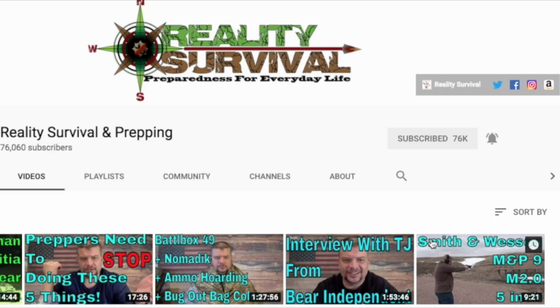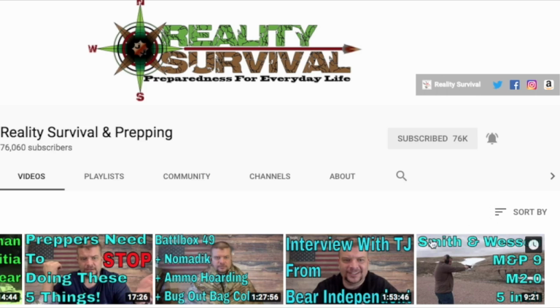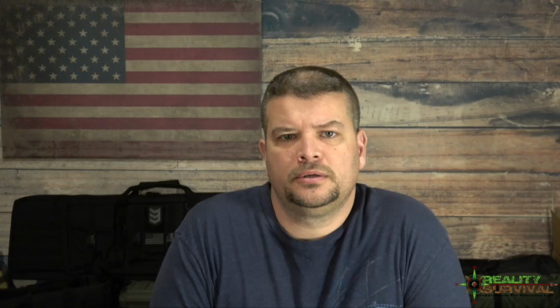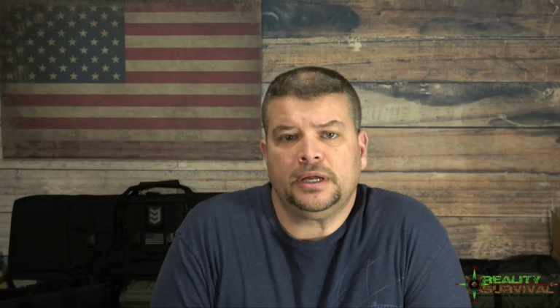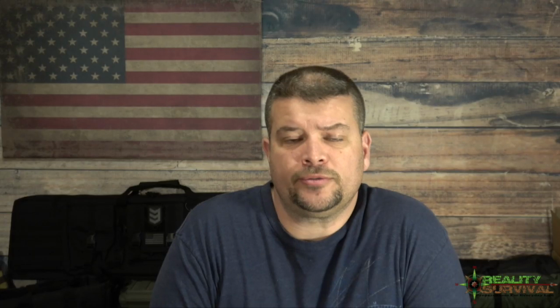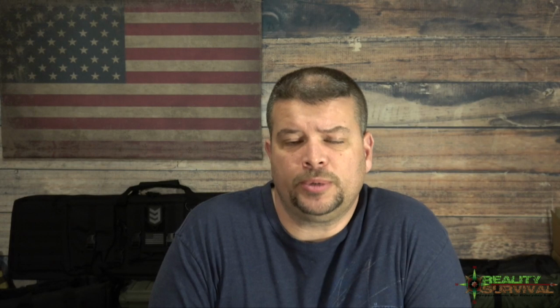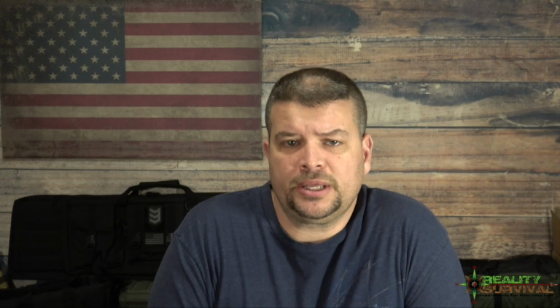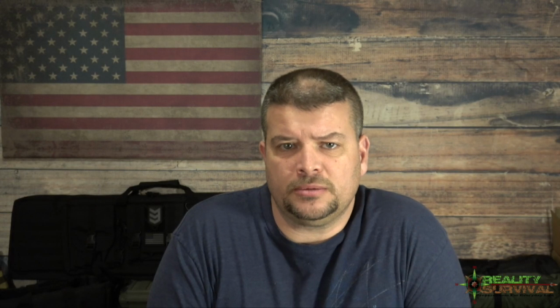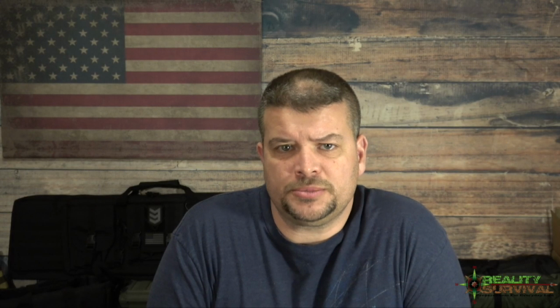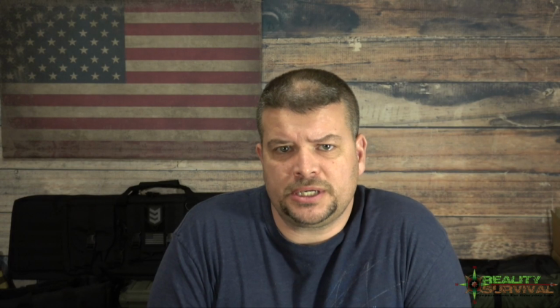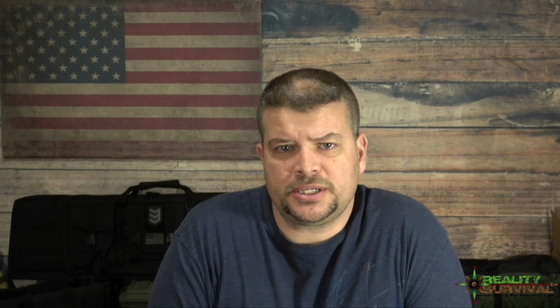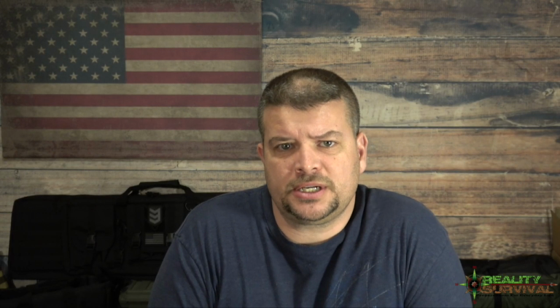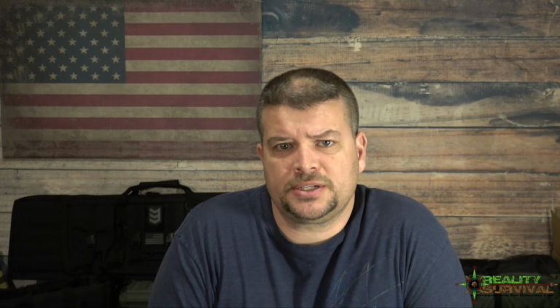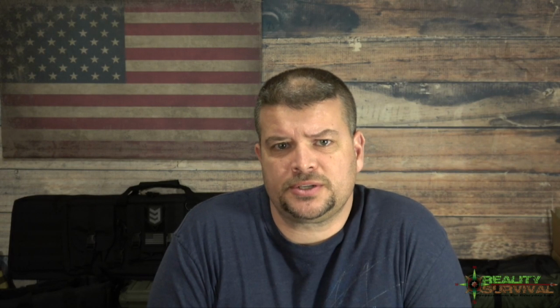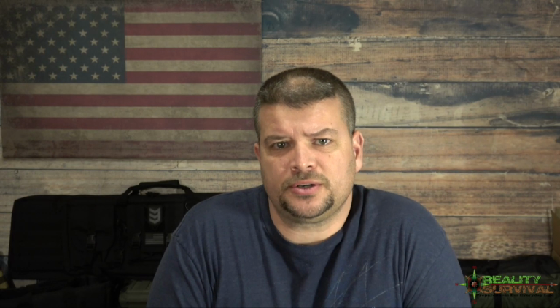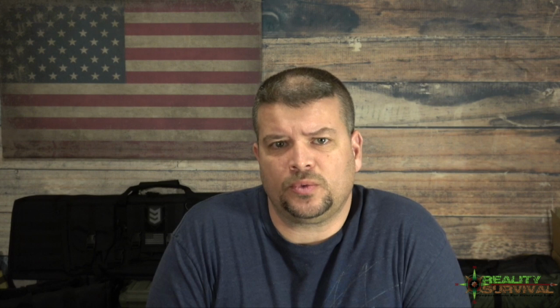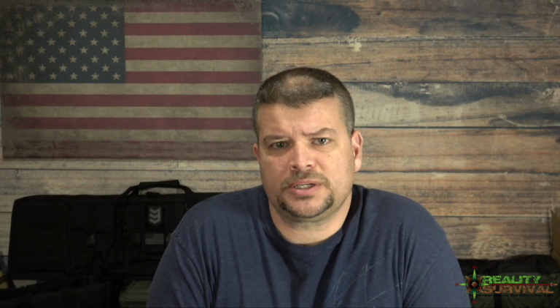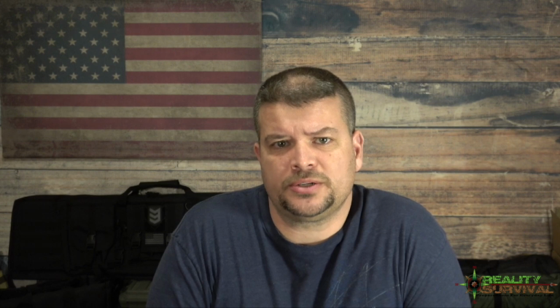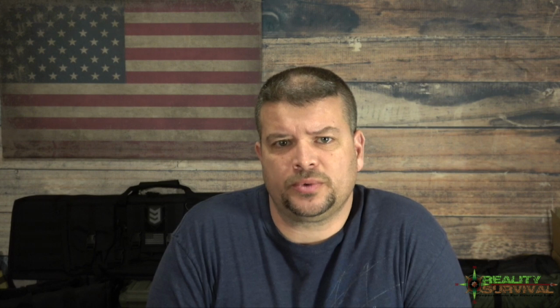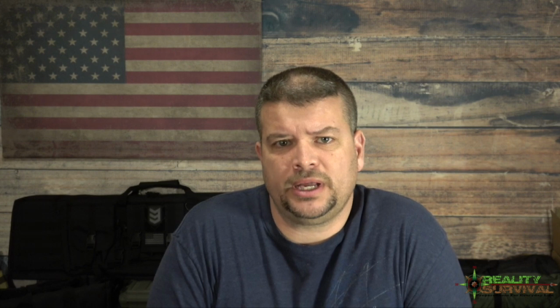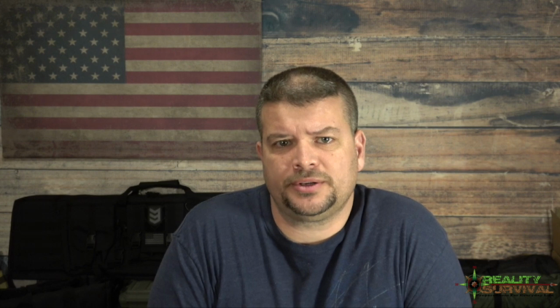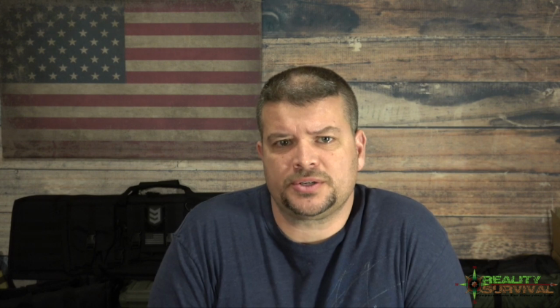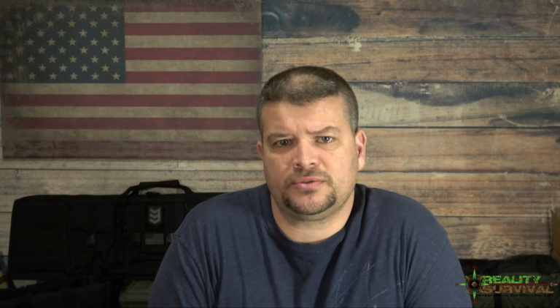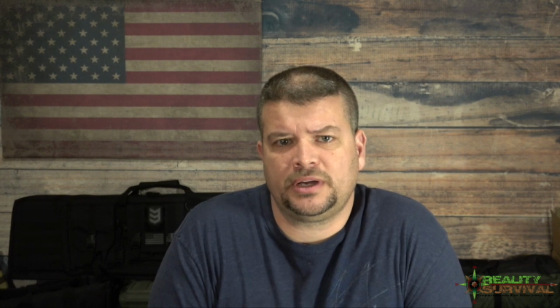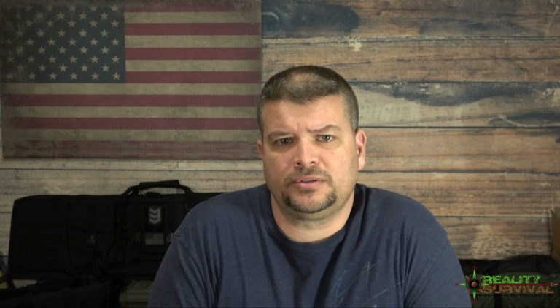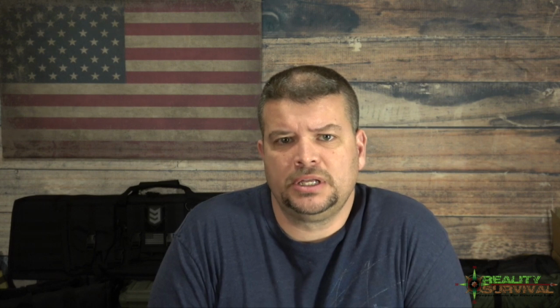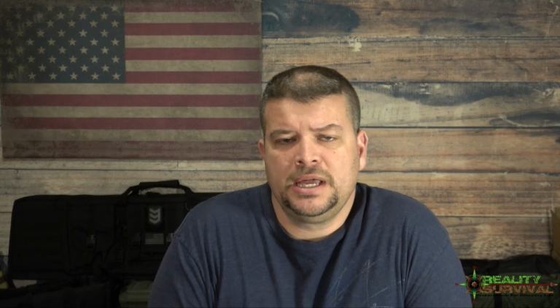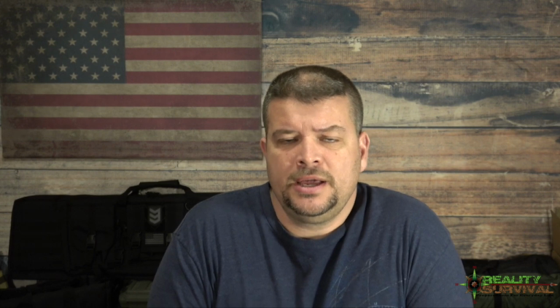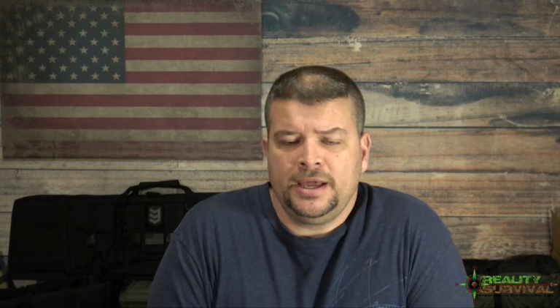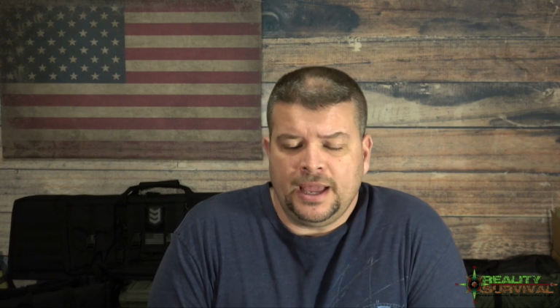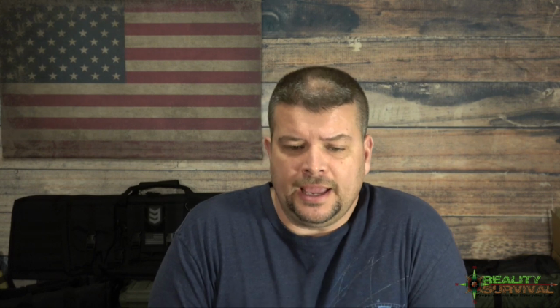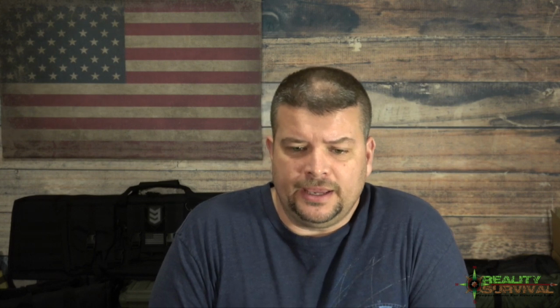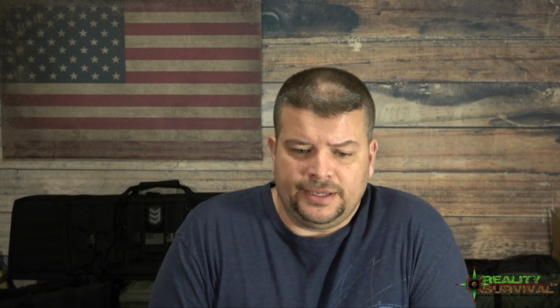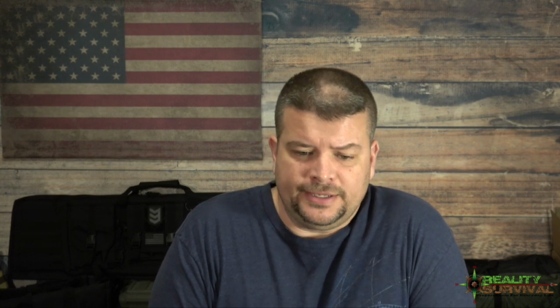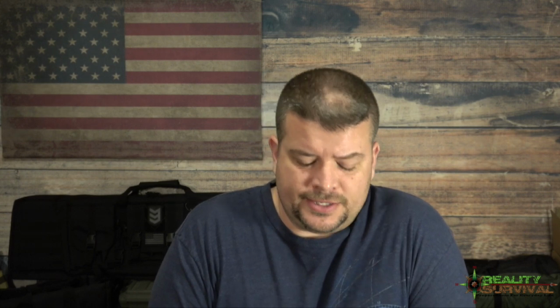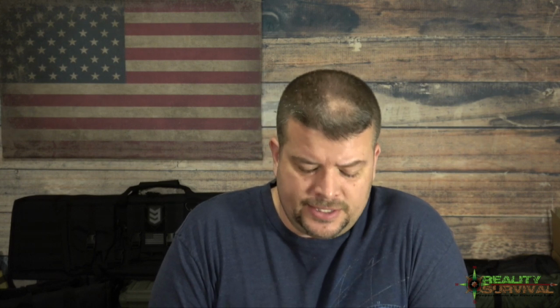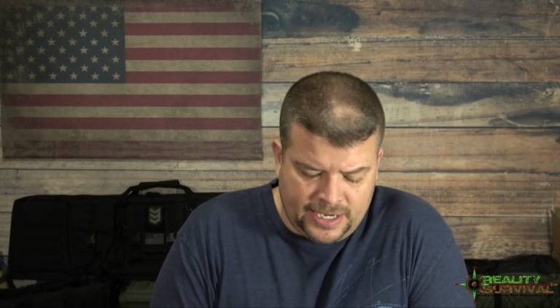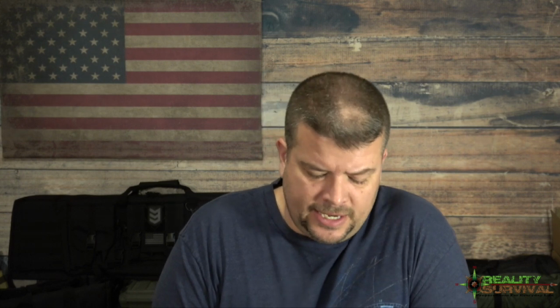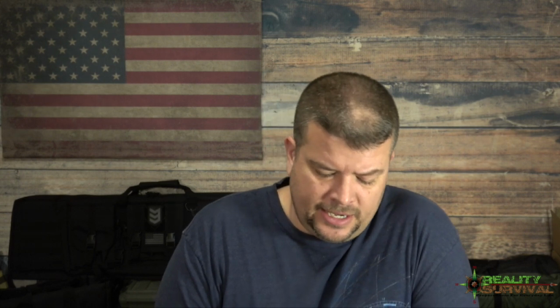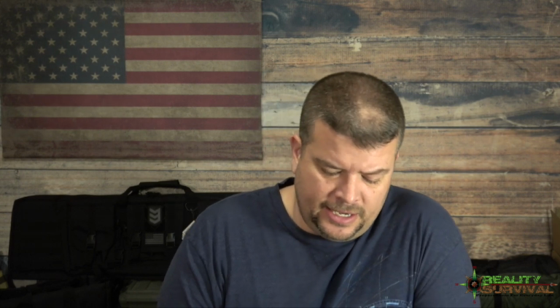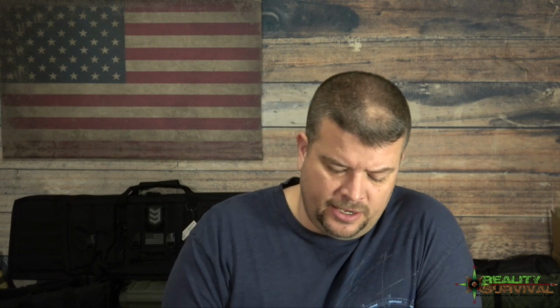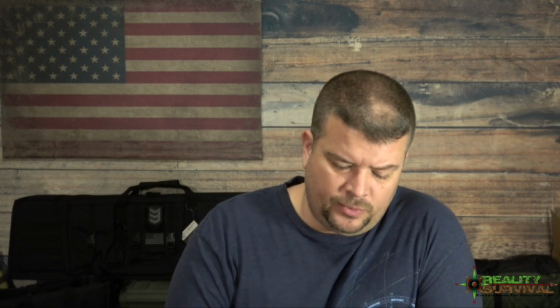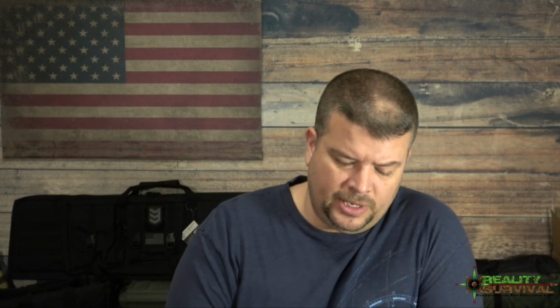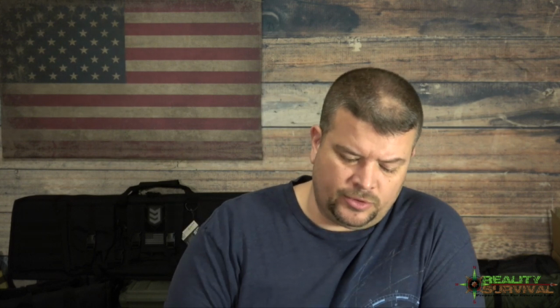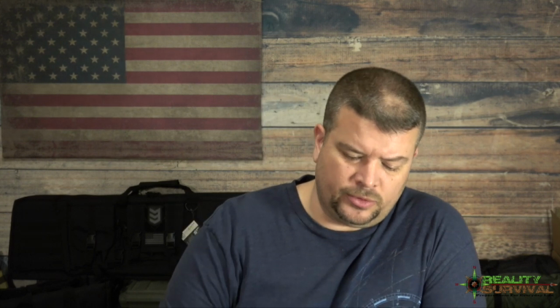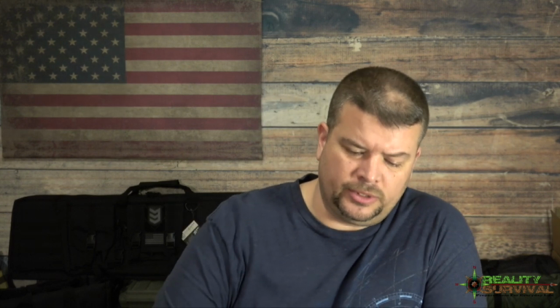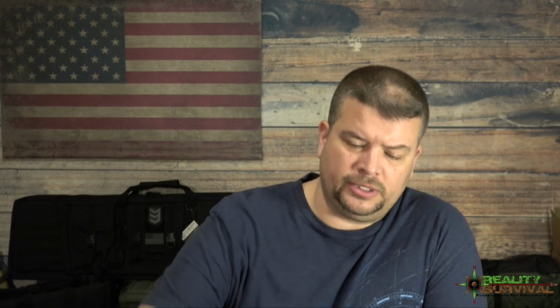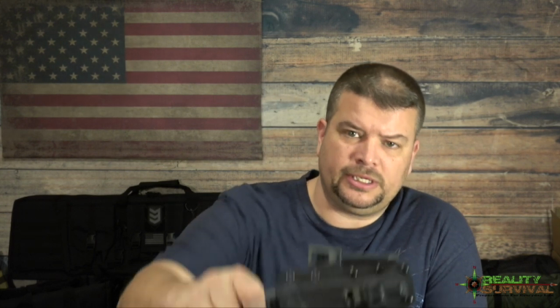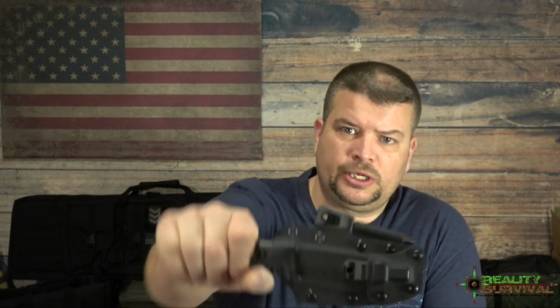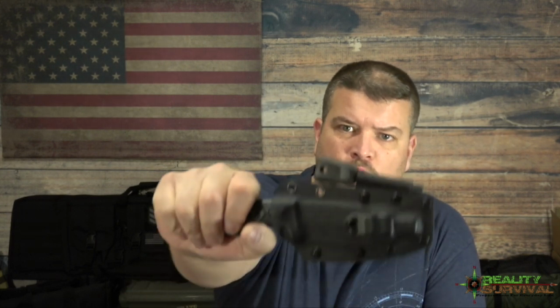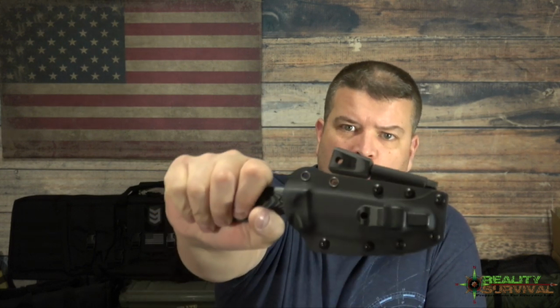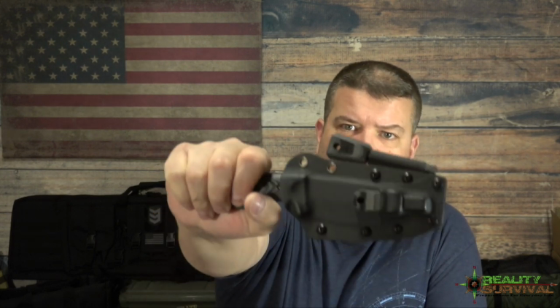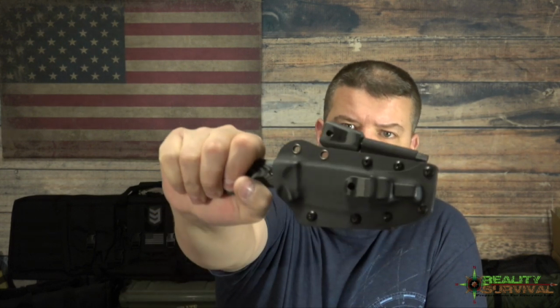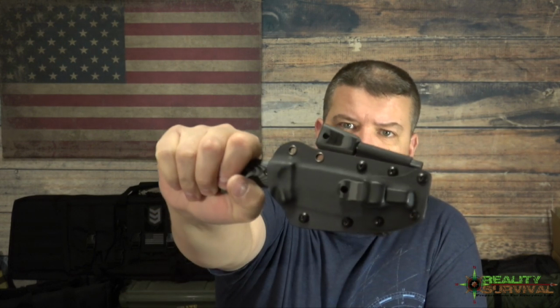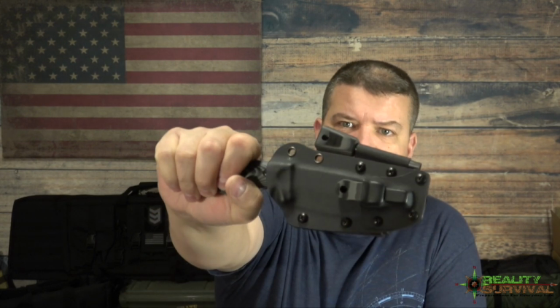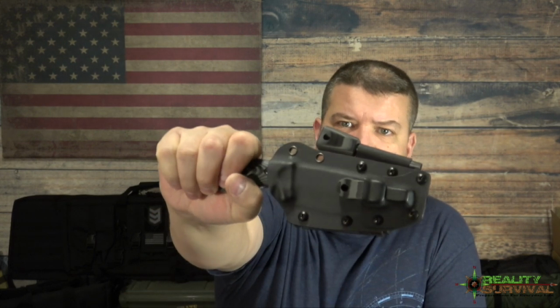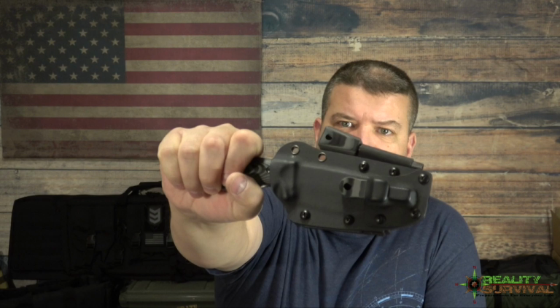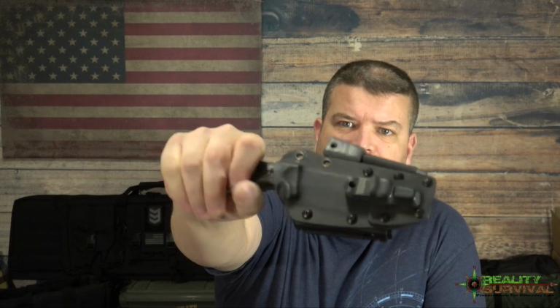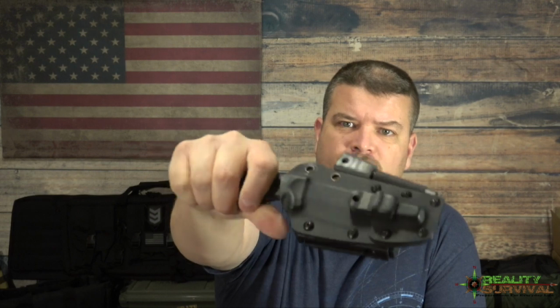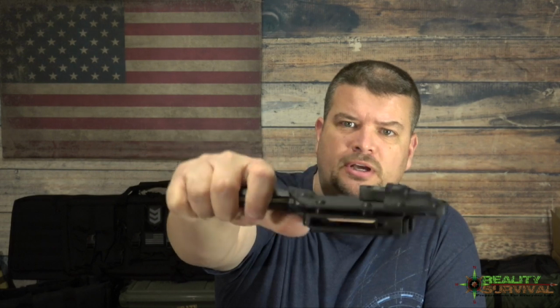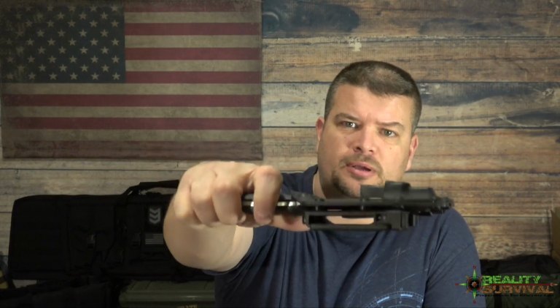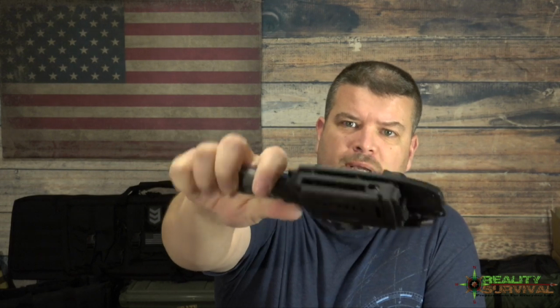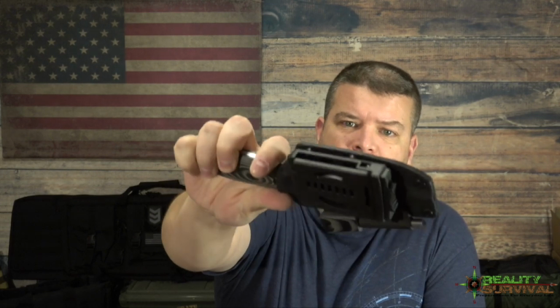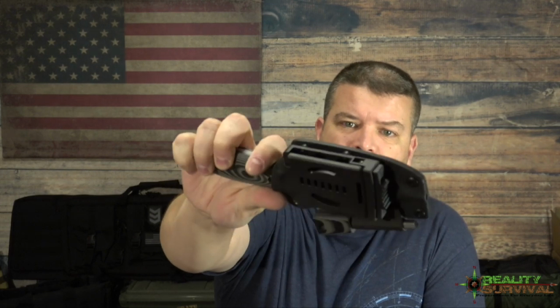Hi everybody, I'm JJ Johnson, you're watching Reality Survival, and today we have a really cool knife to talk about.